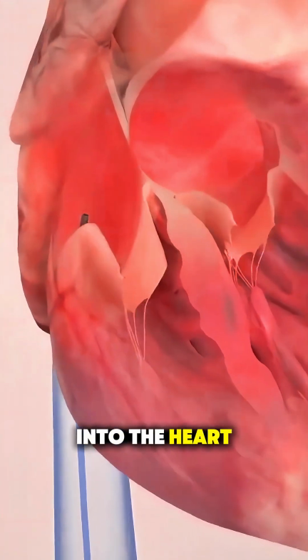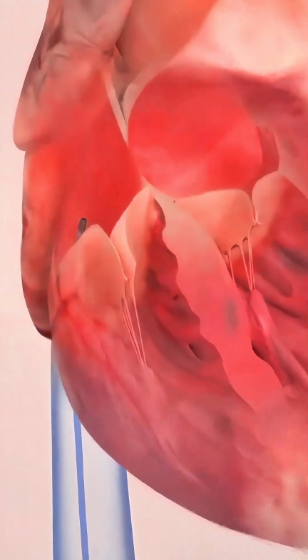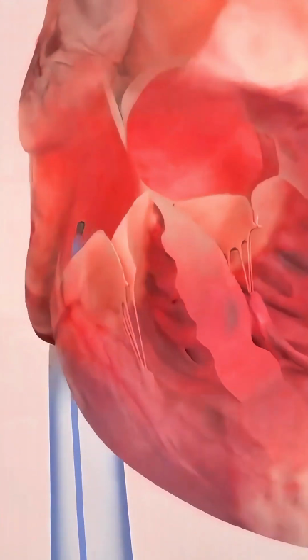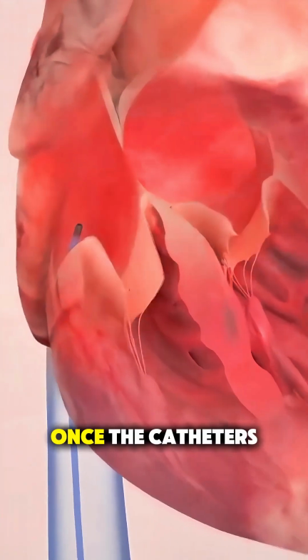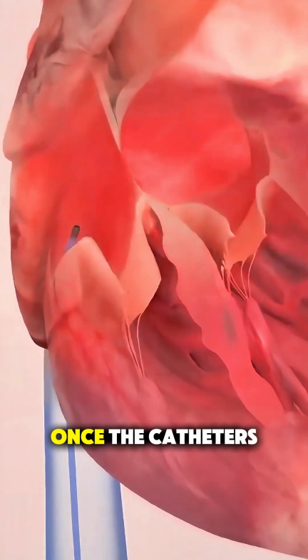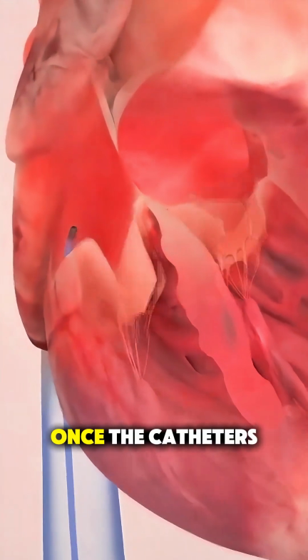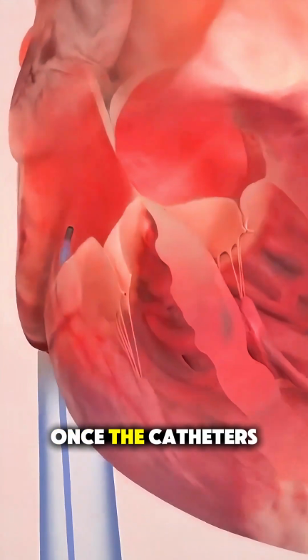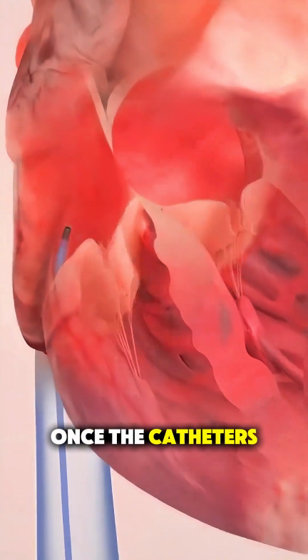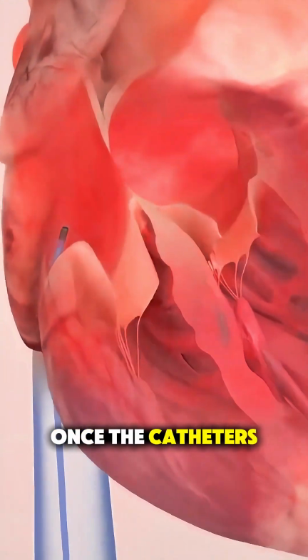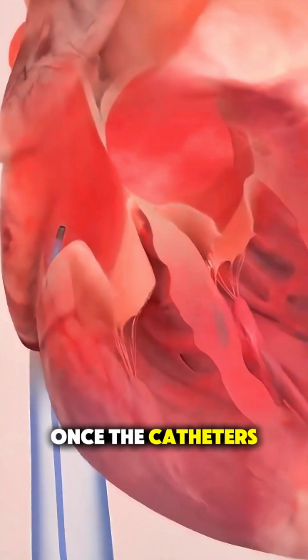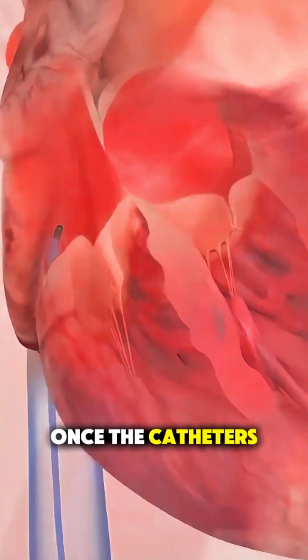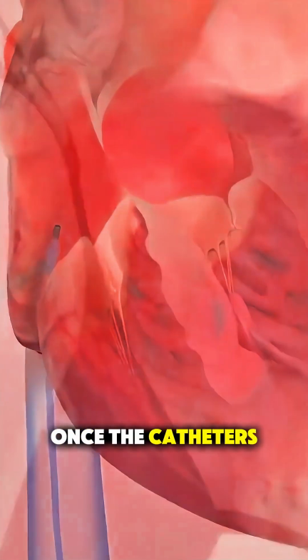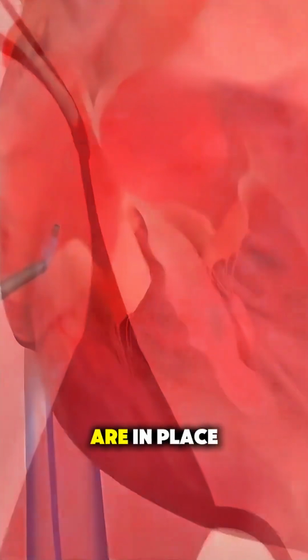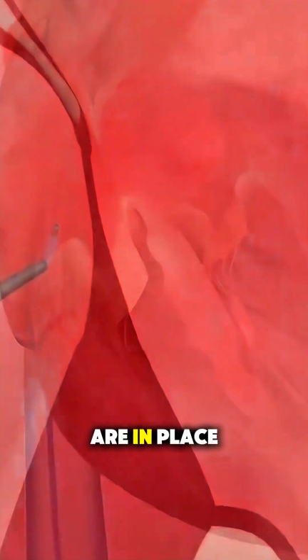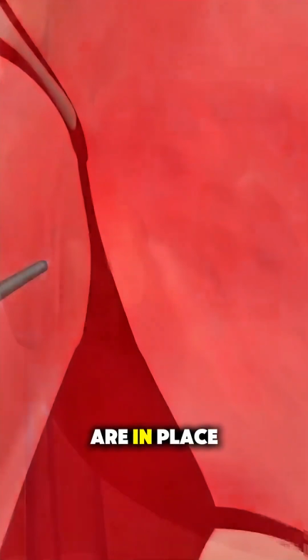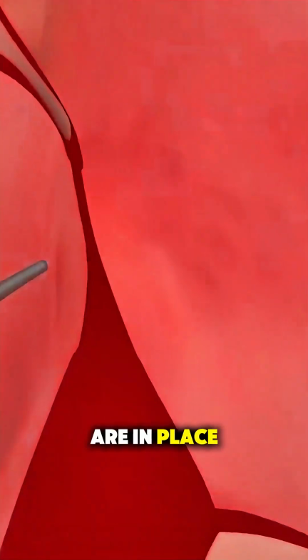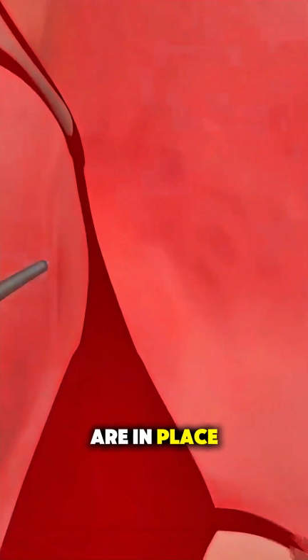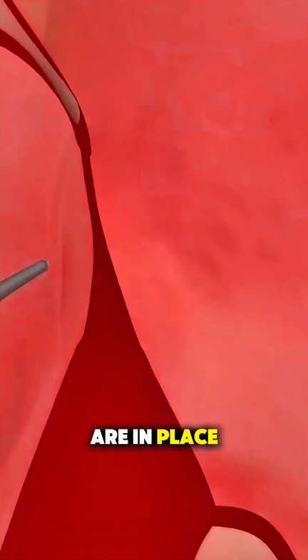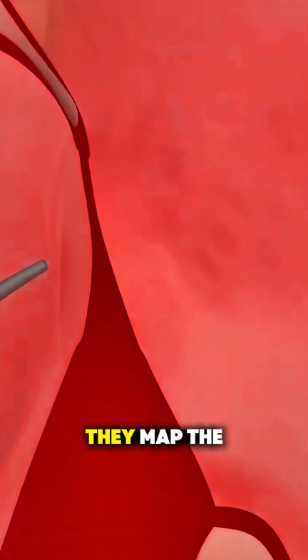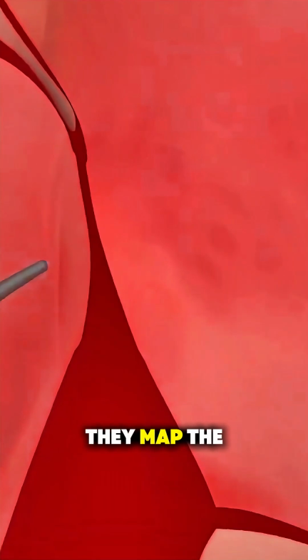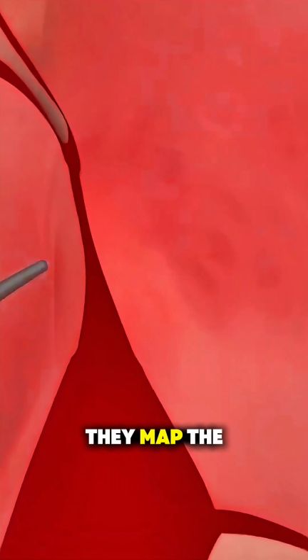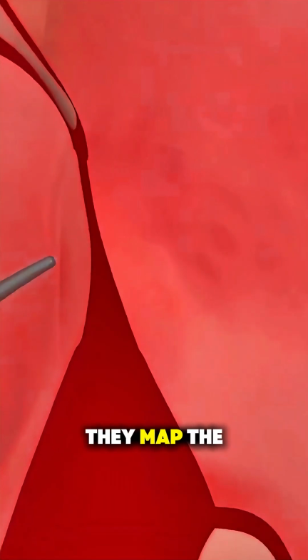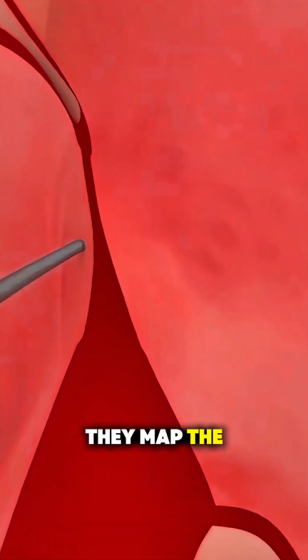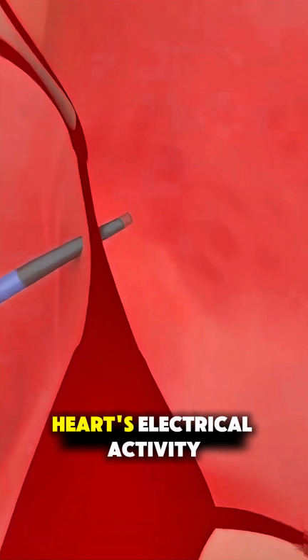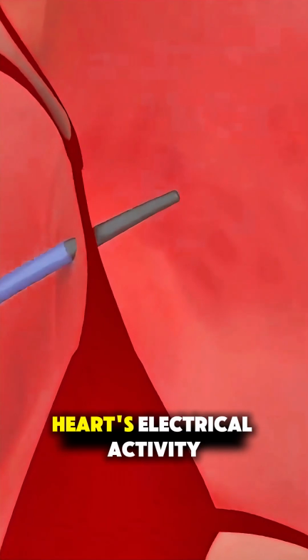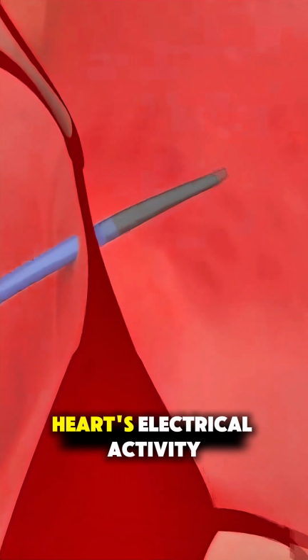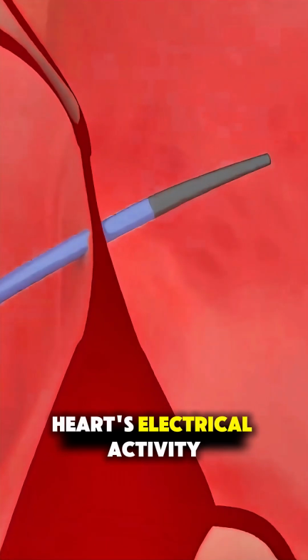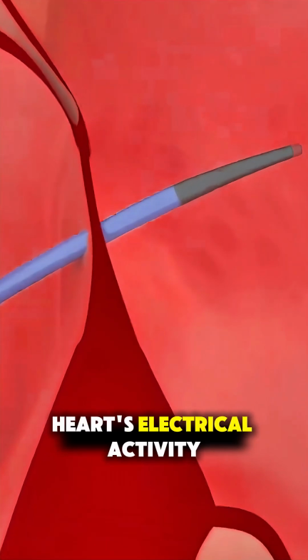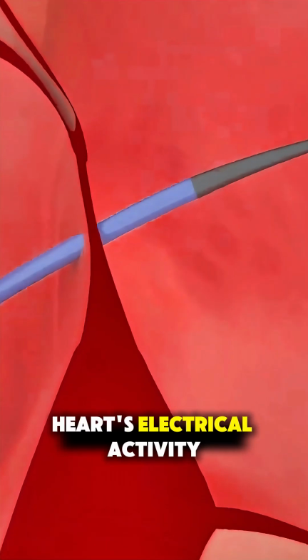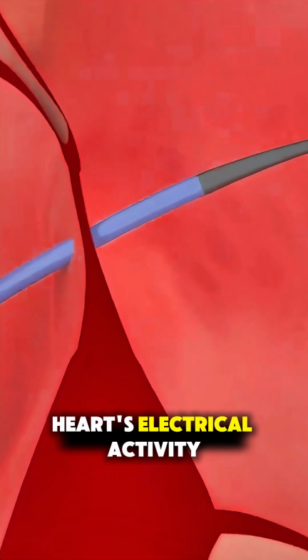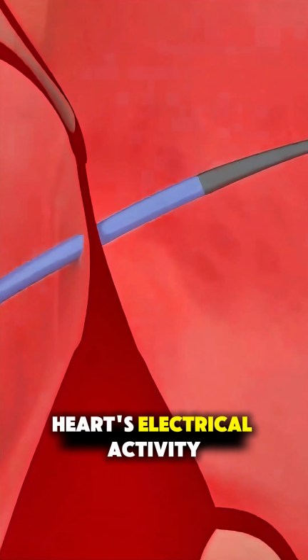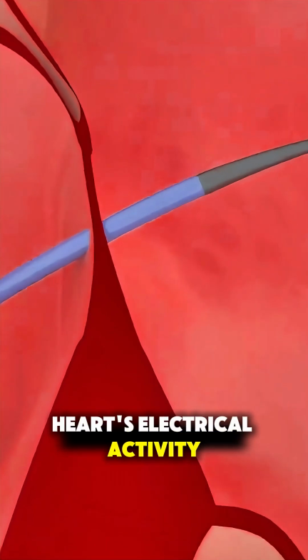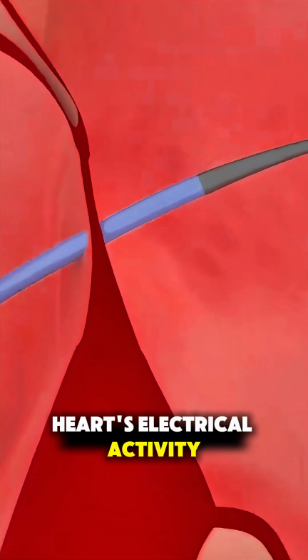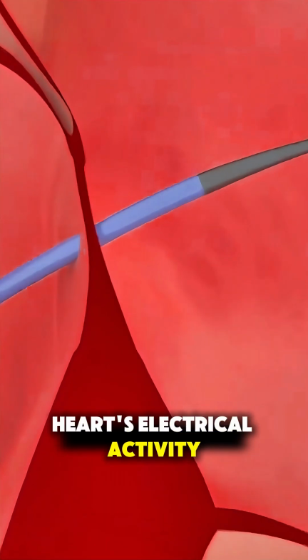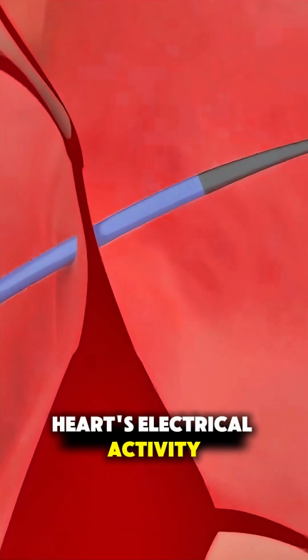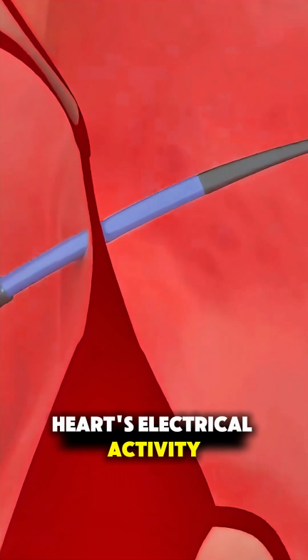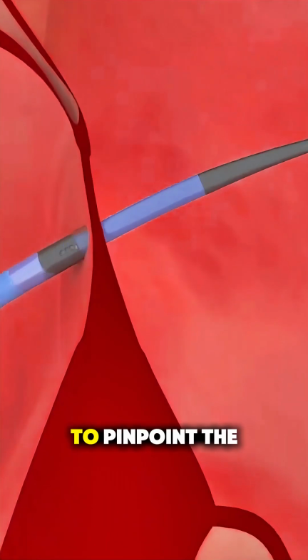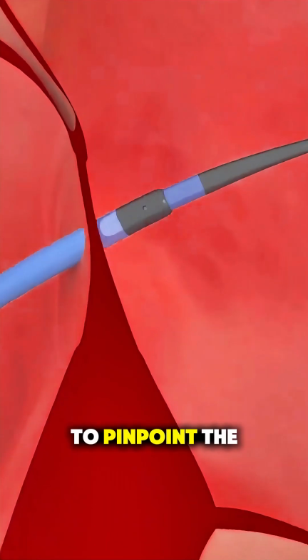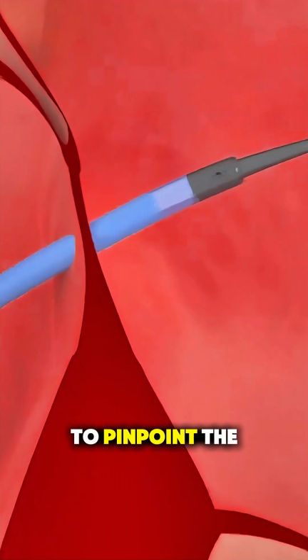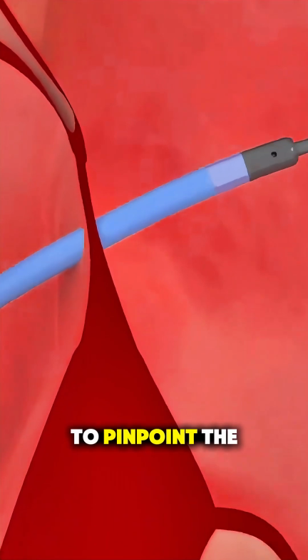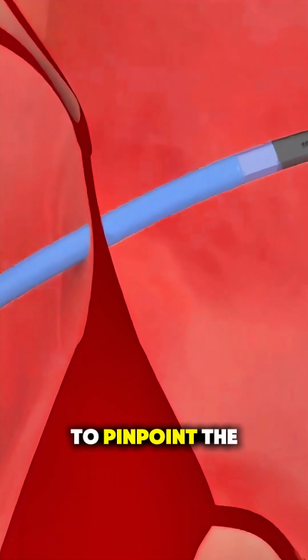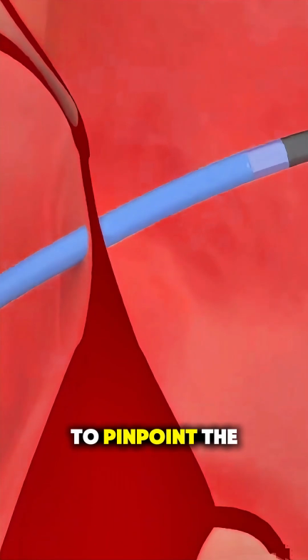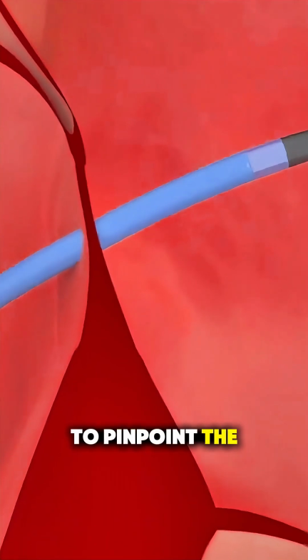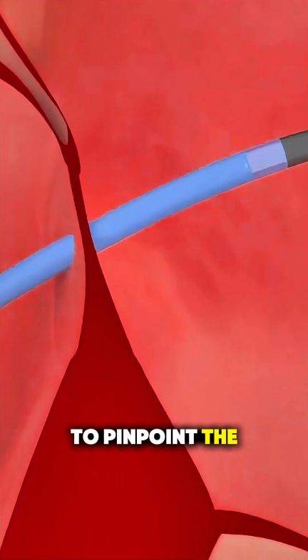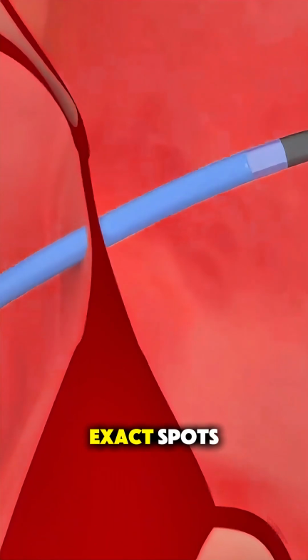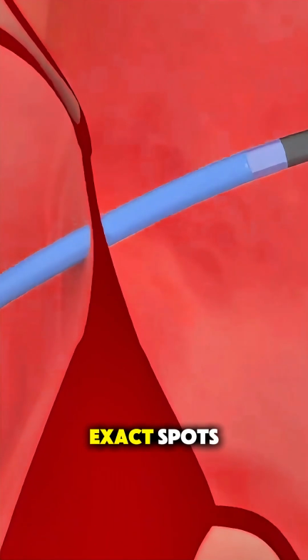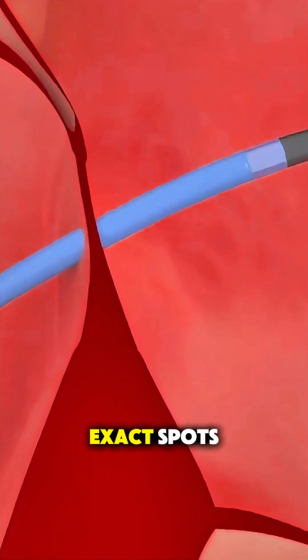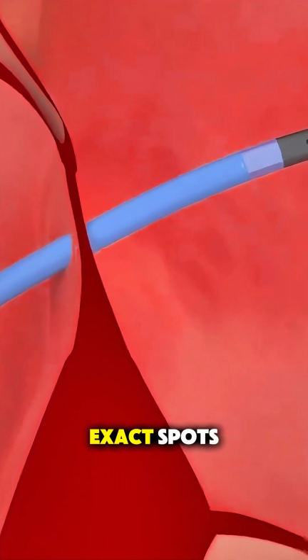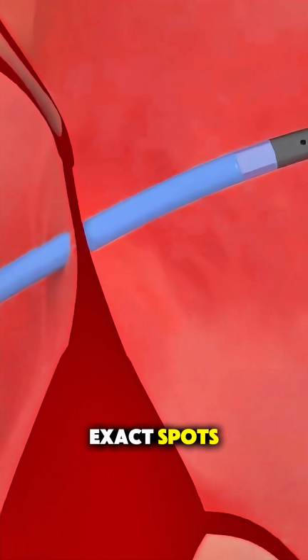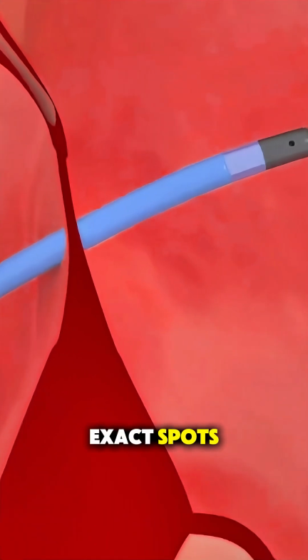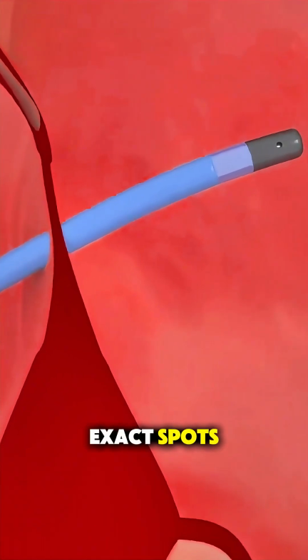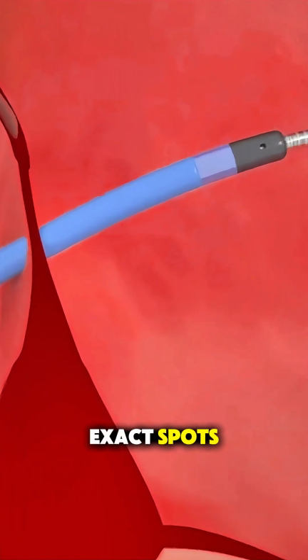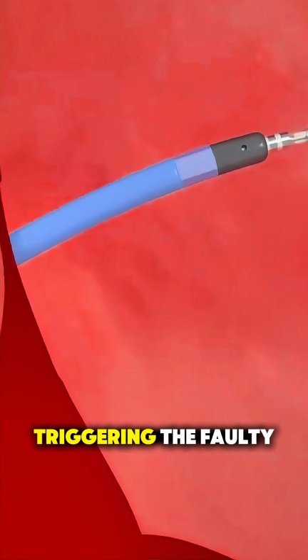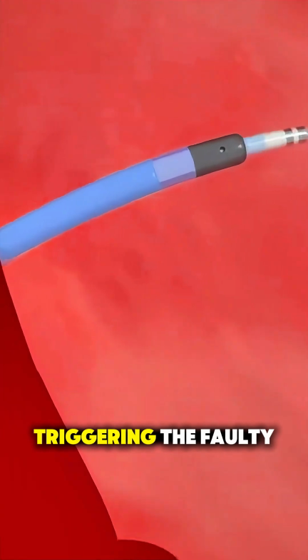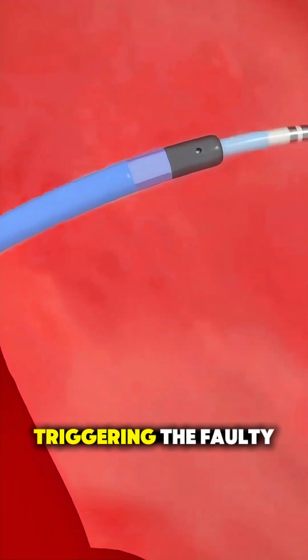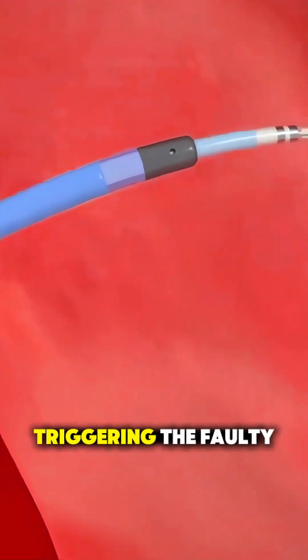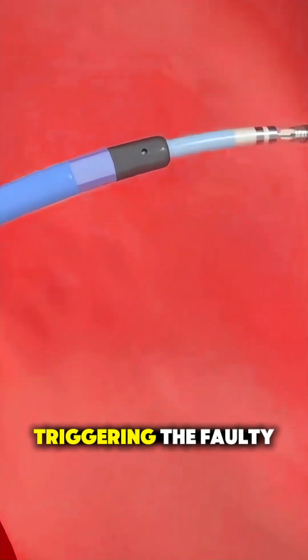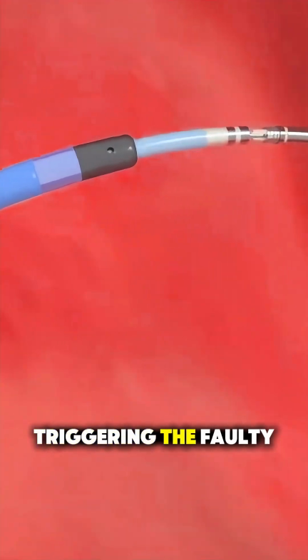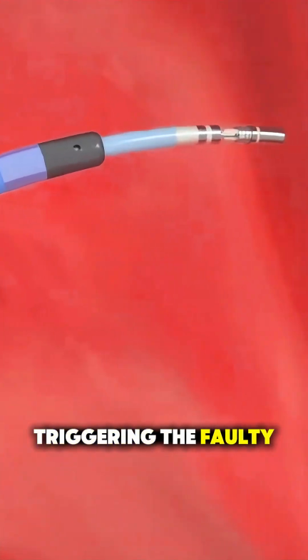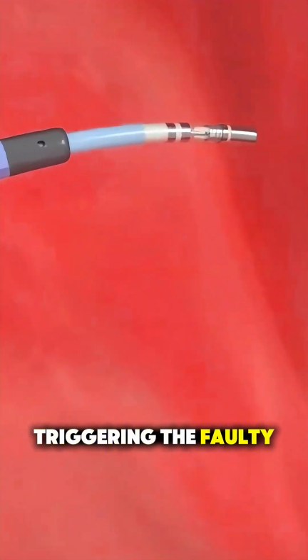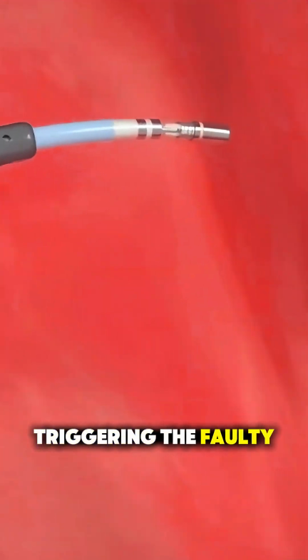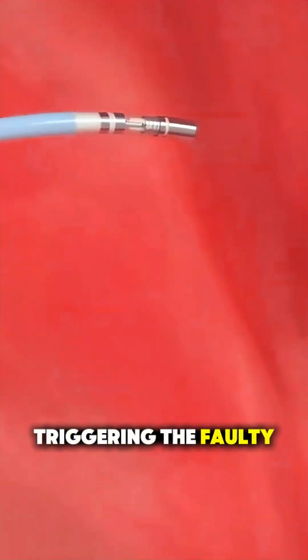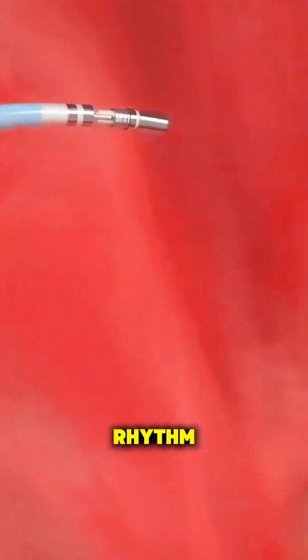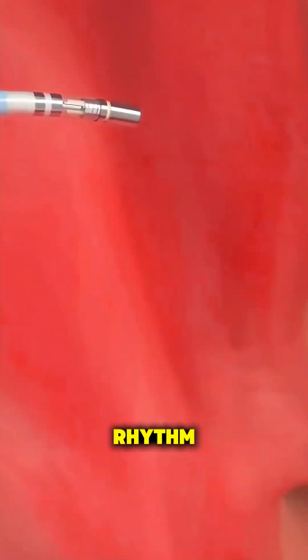Once the catheters are in place, they map the heart's electrical activity to pinpoint the exact spots triggering the faulty rhythm.